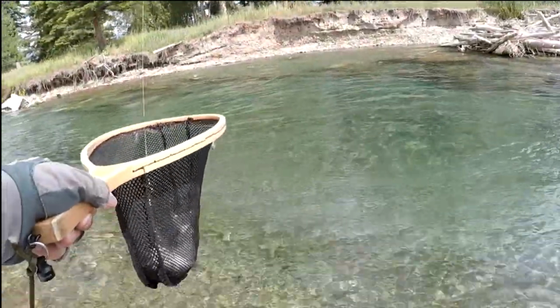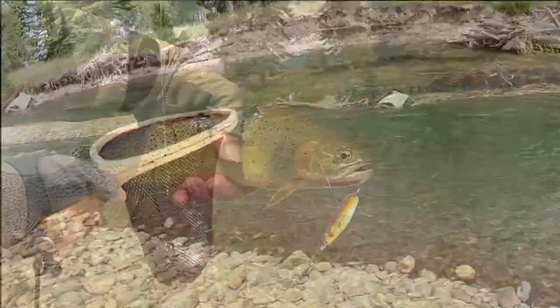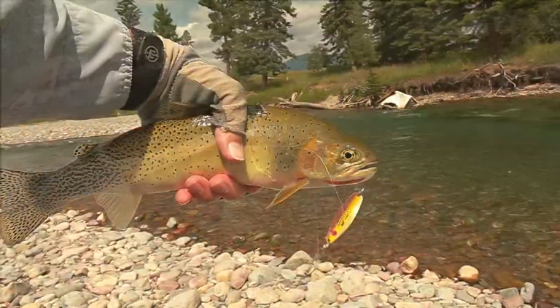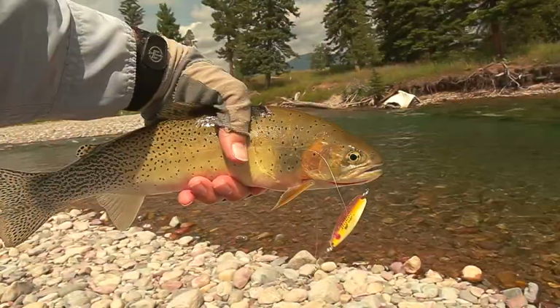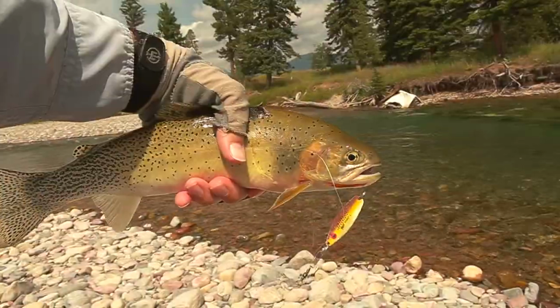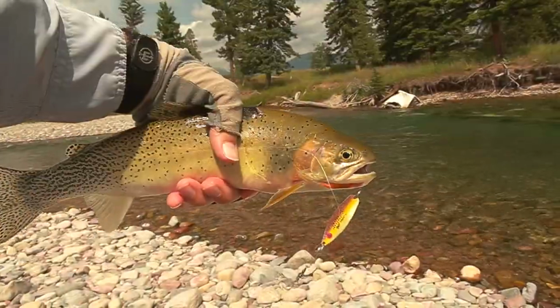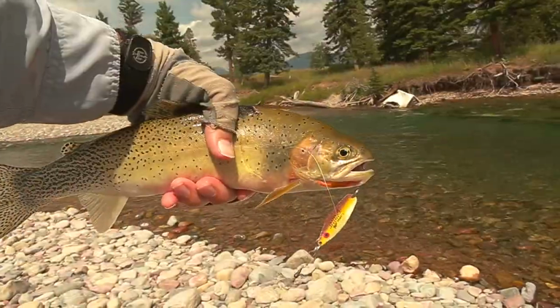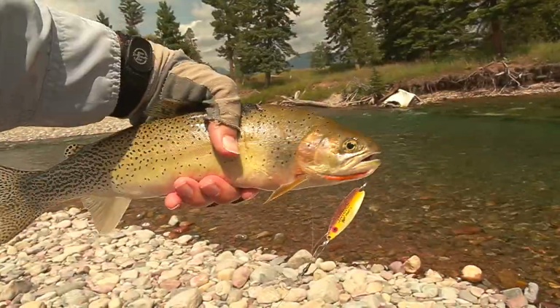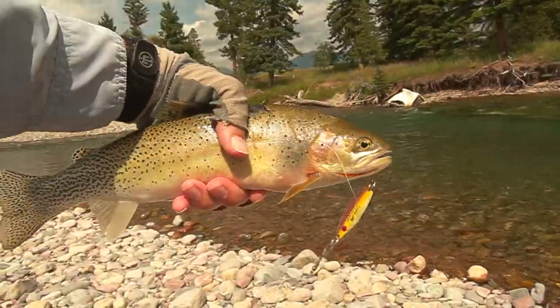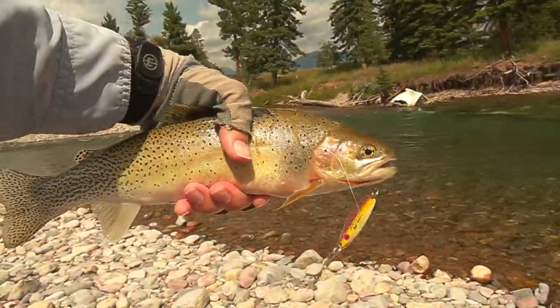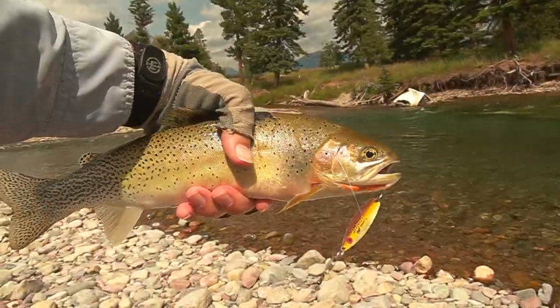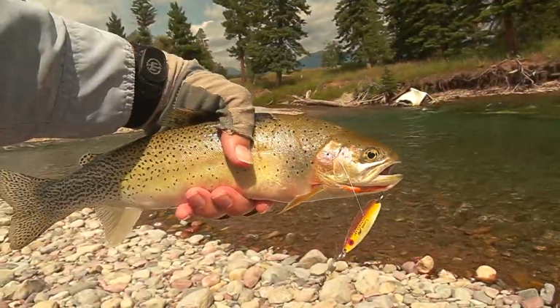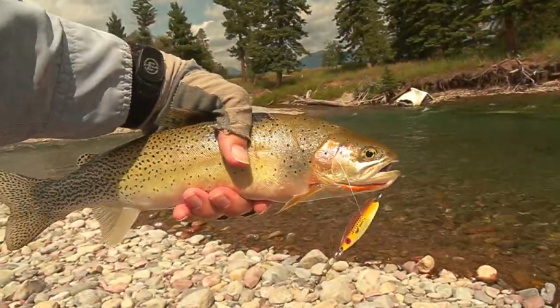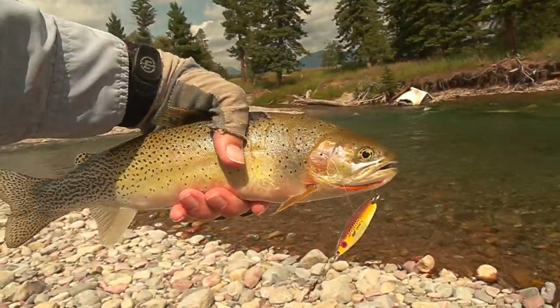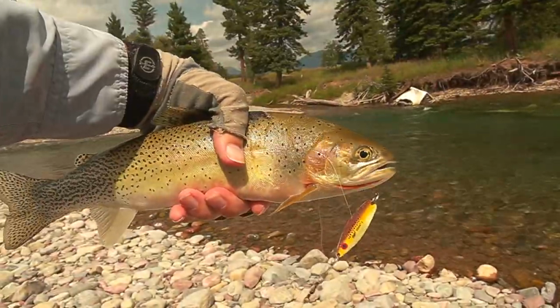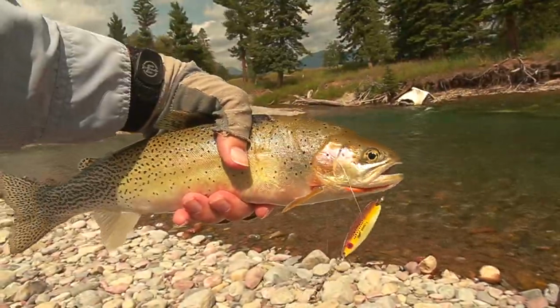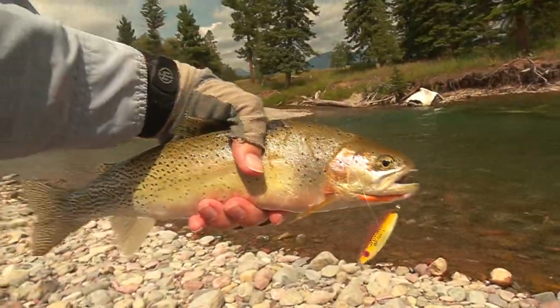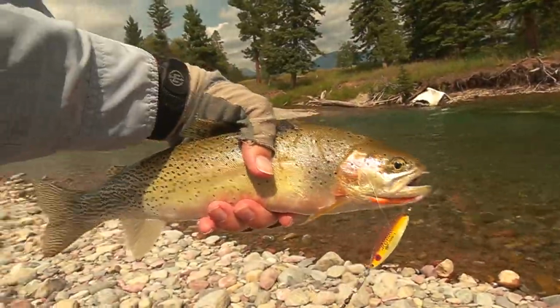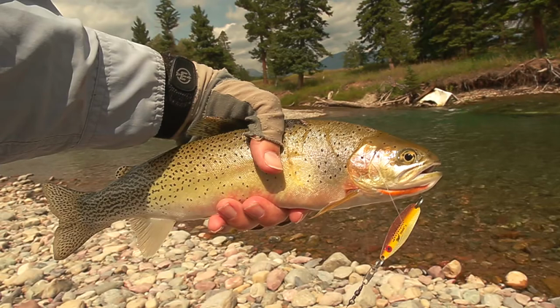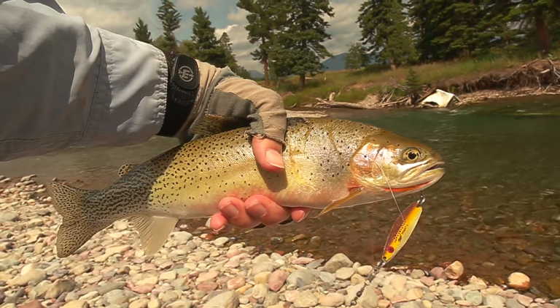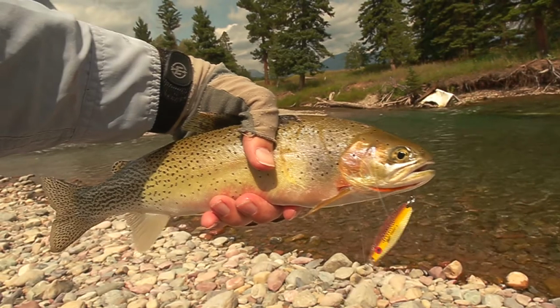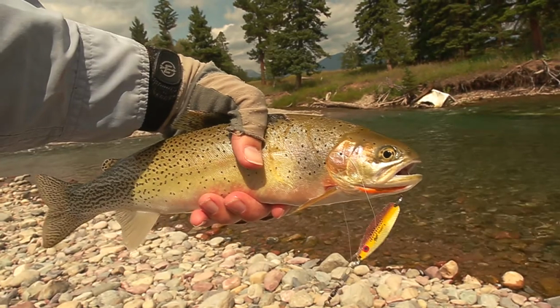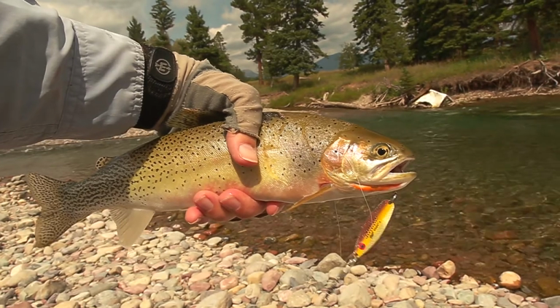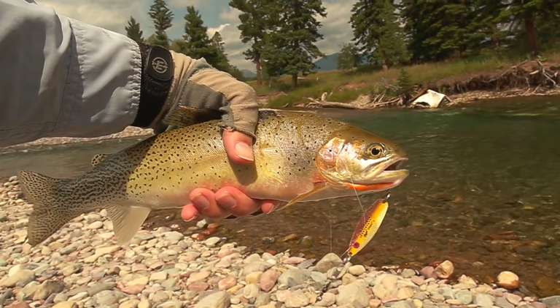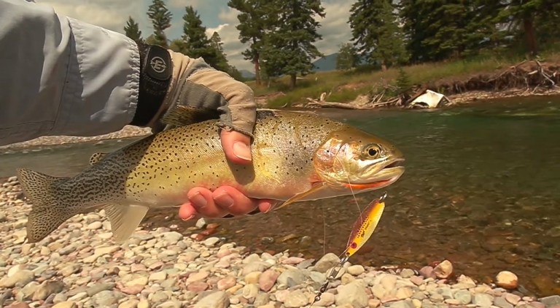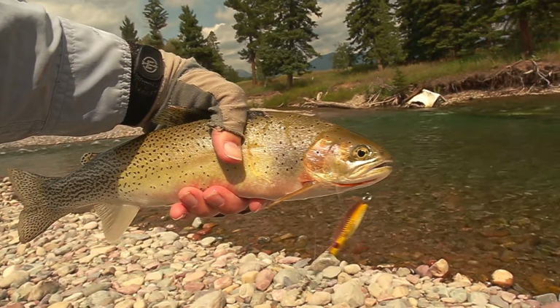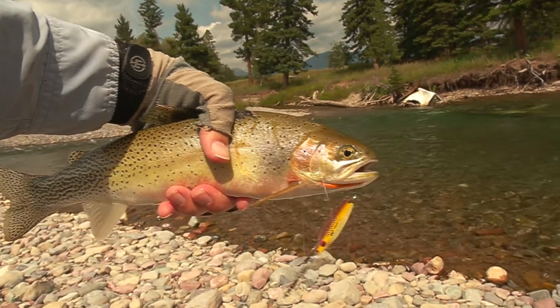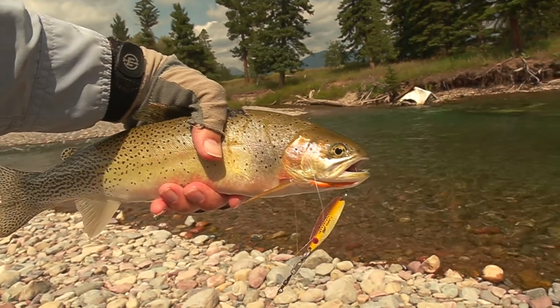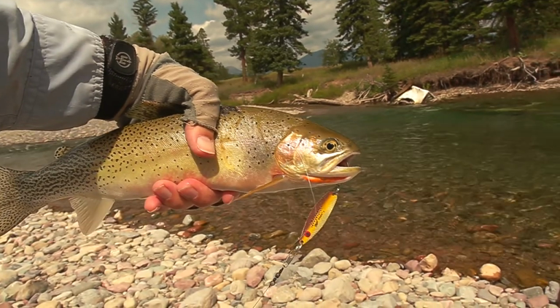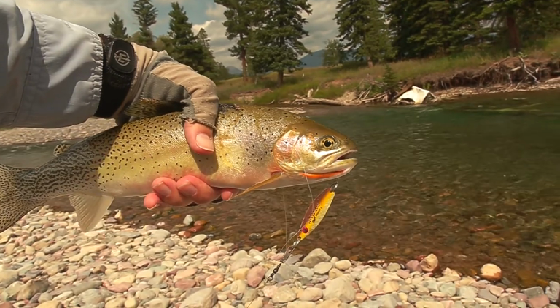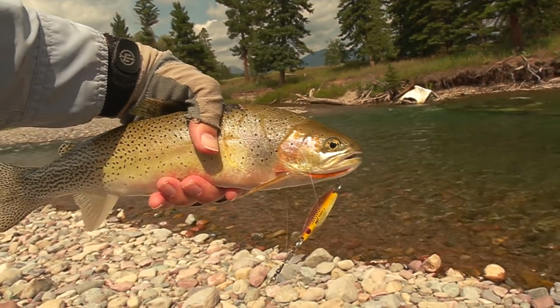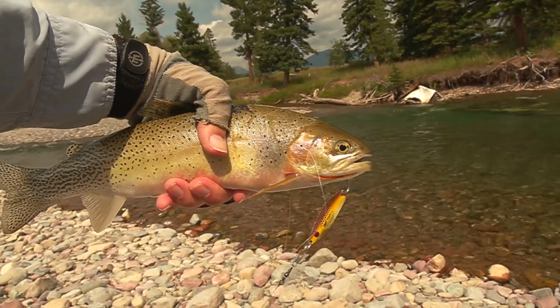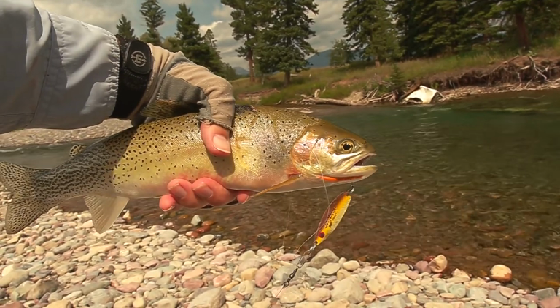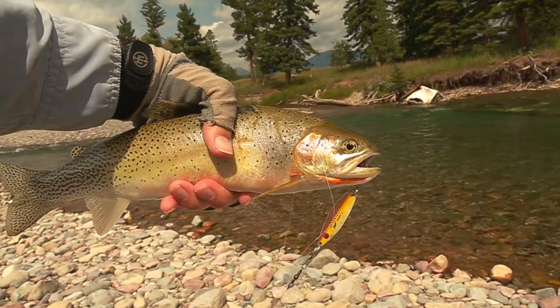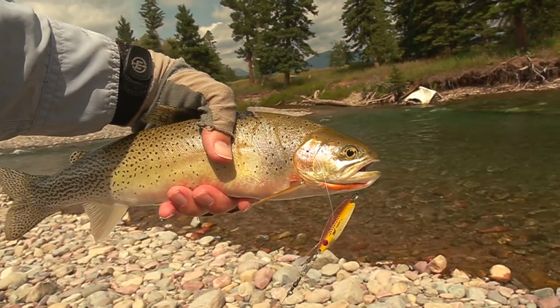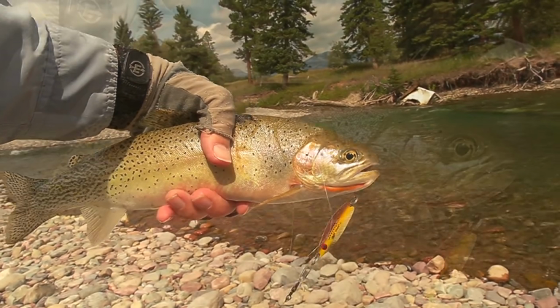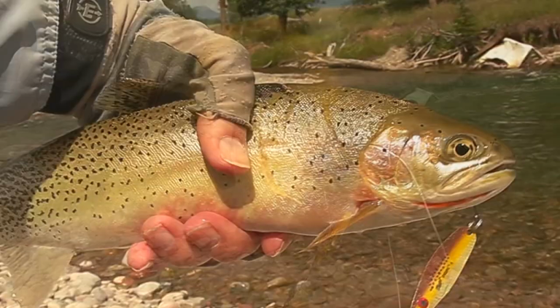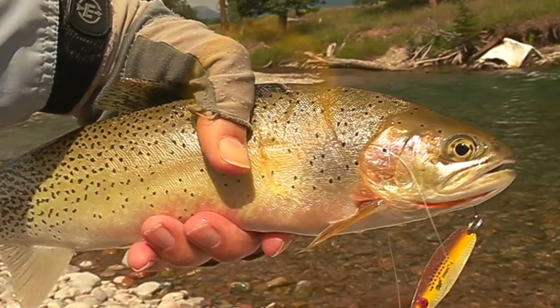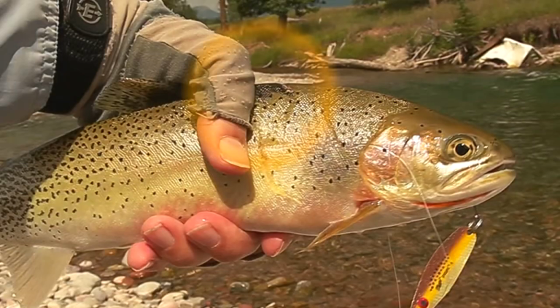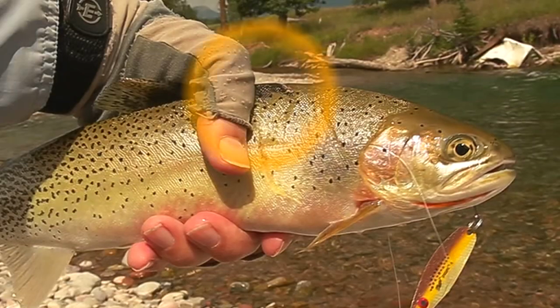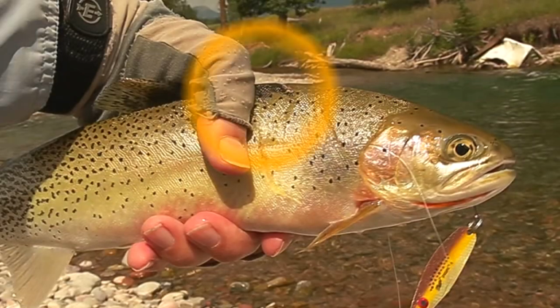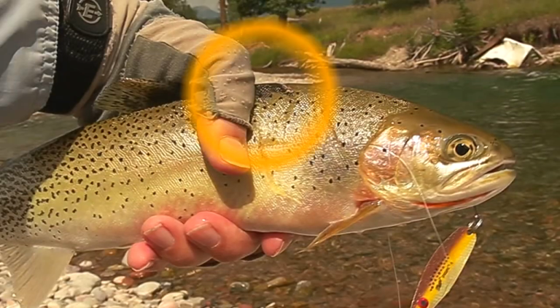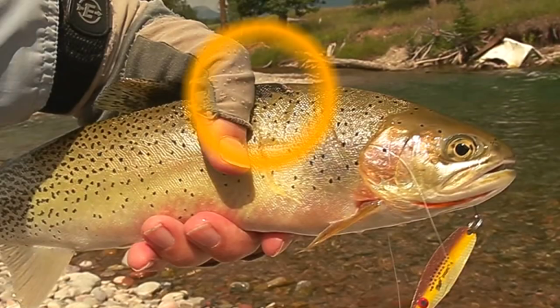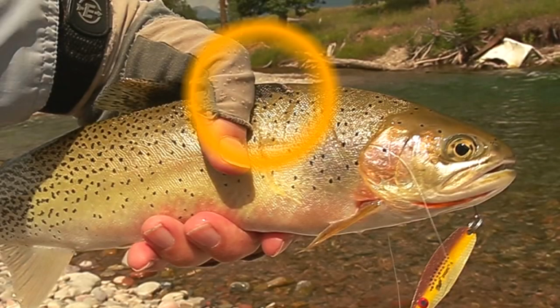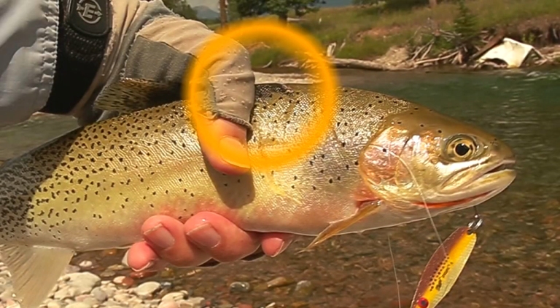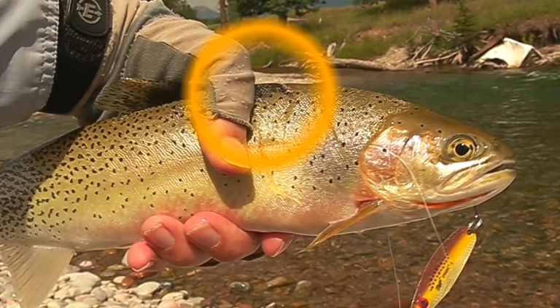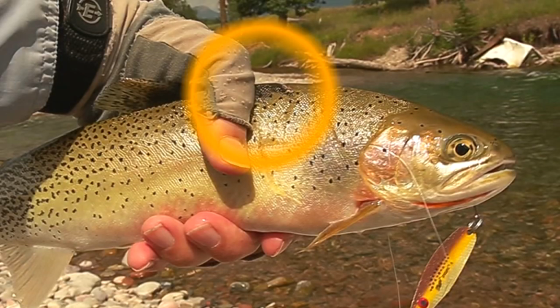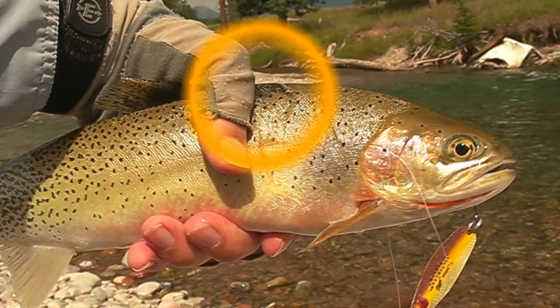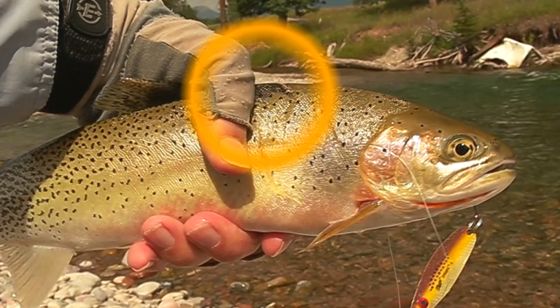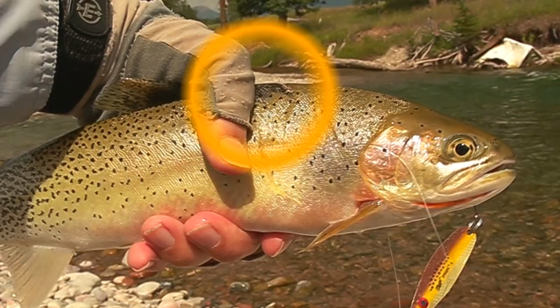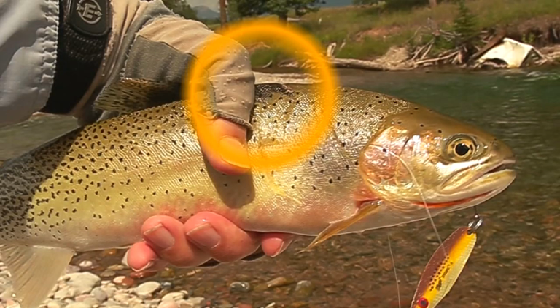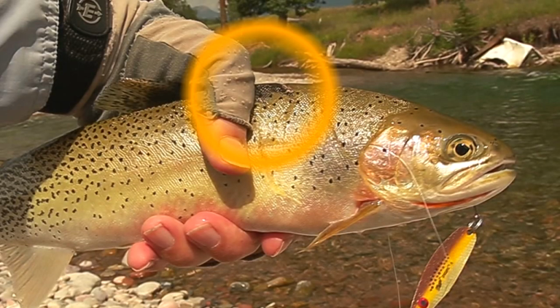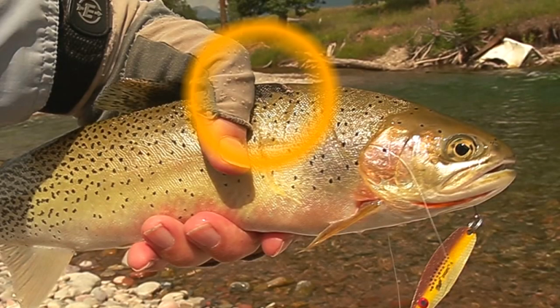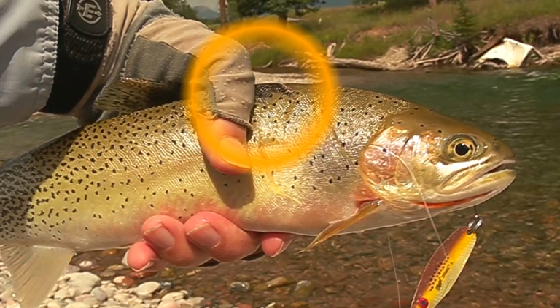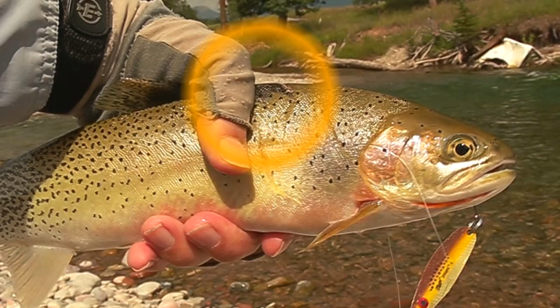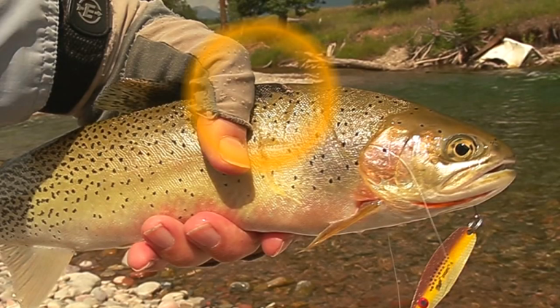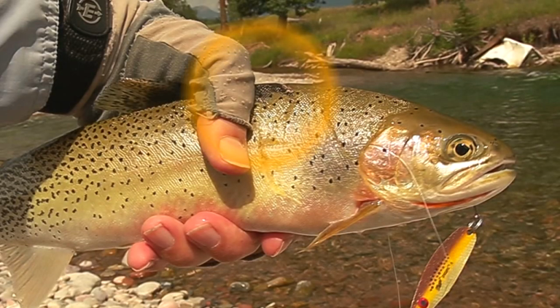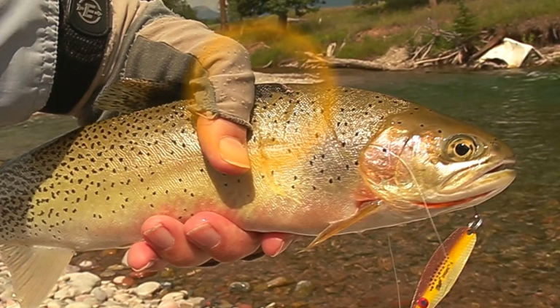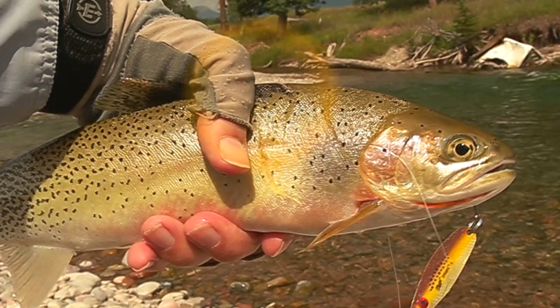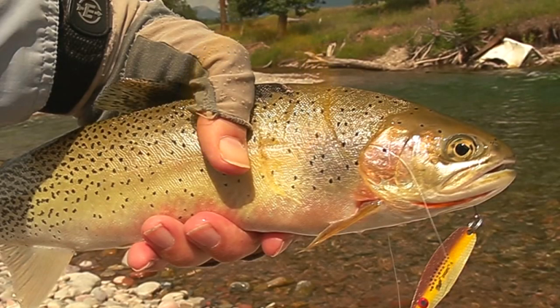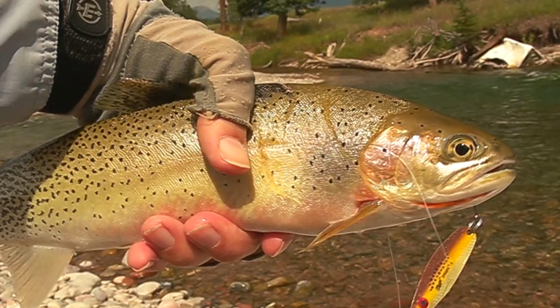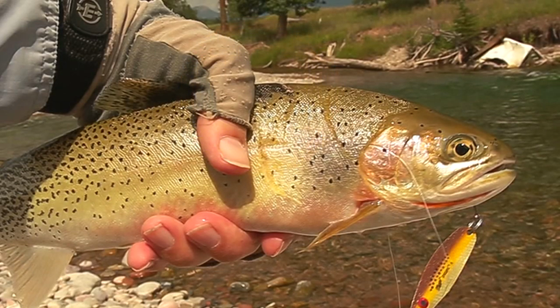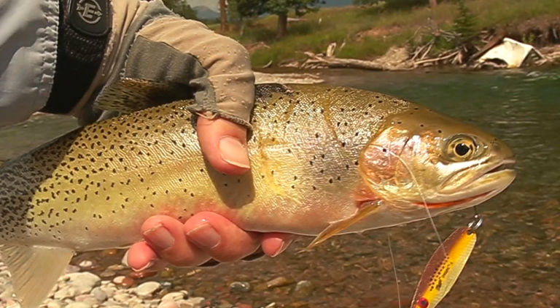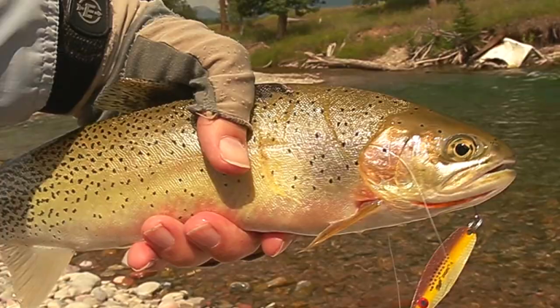13 inches. He fought pretty hard. This trout appears to have survived an attack from a predatory bird.